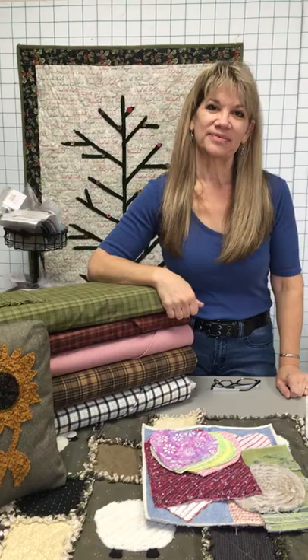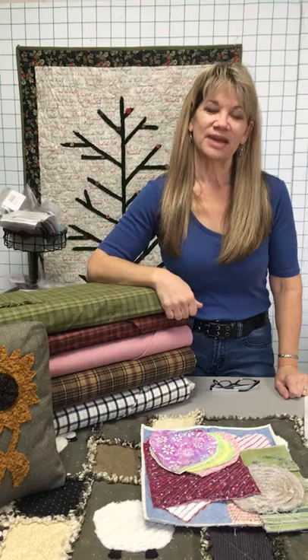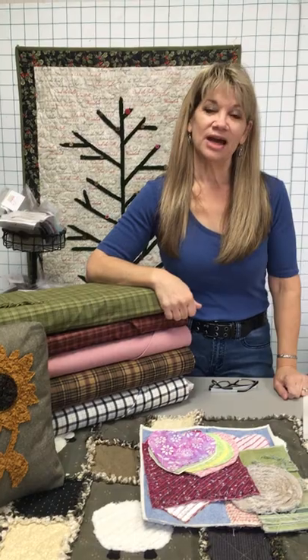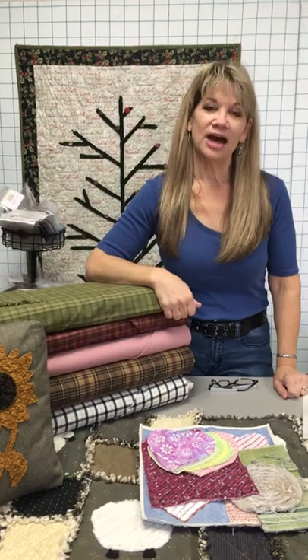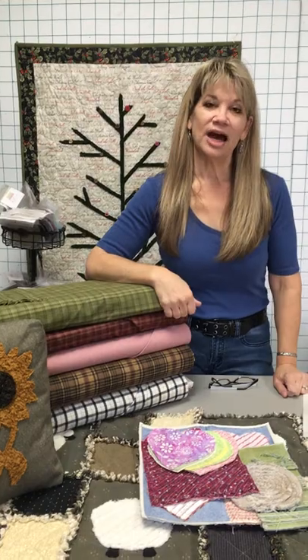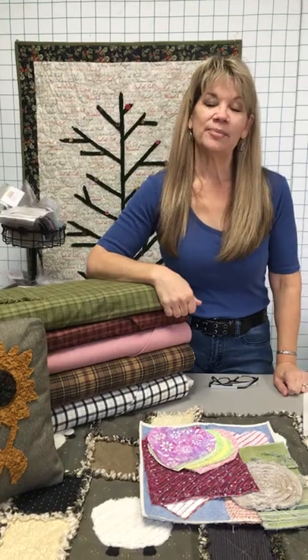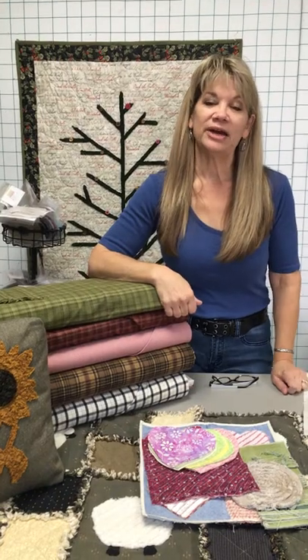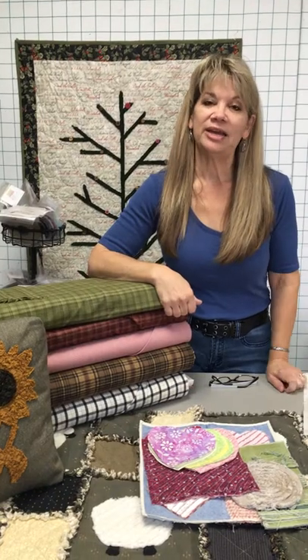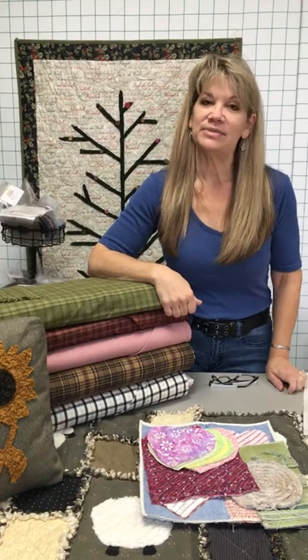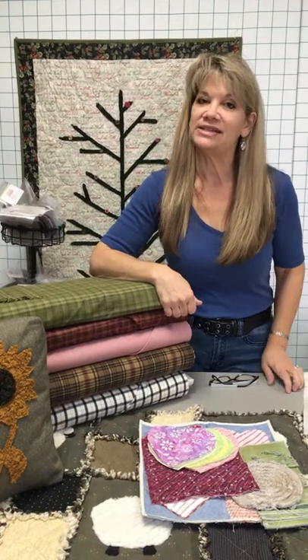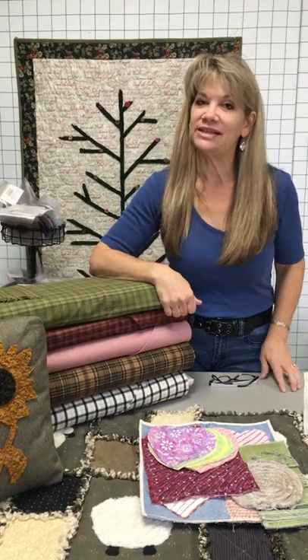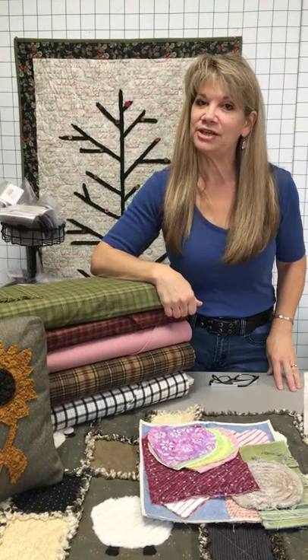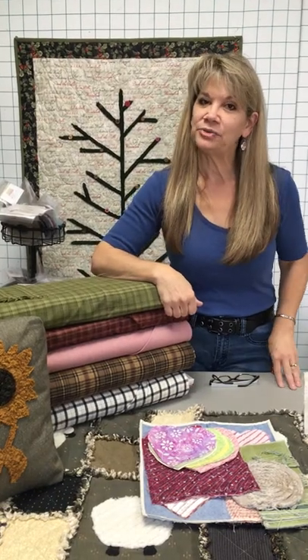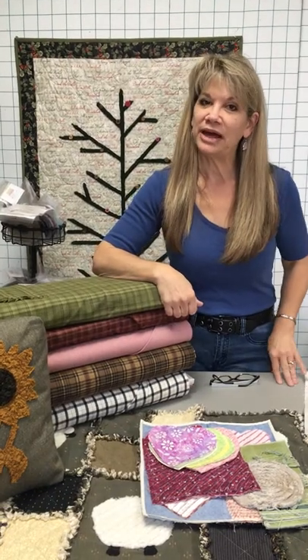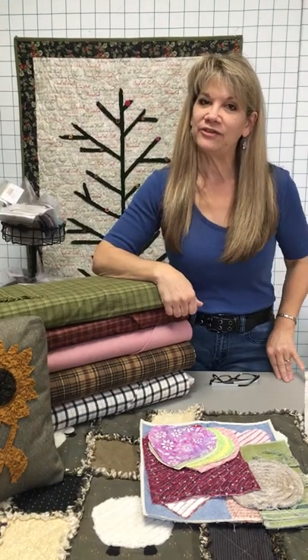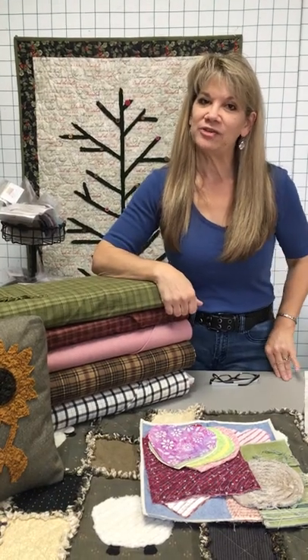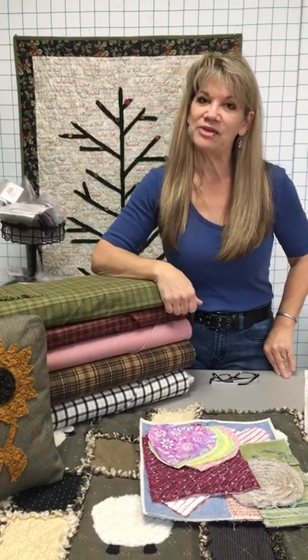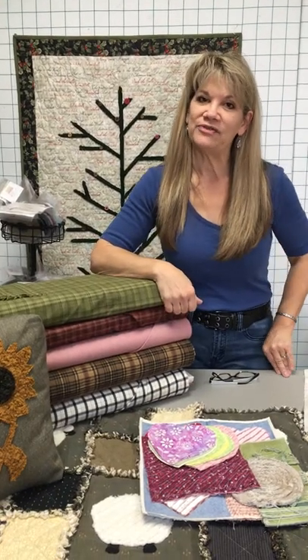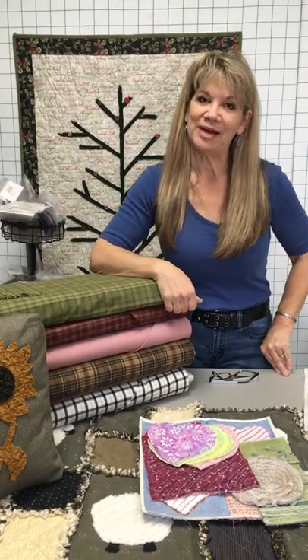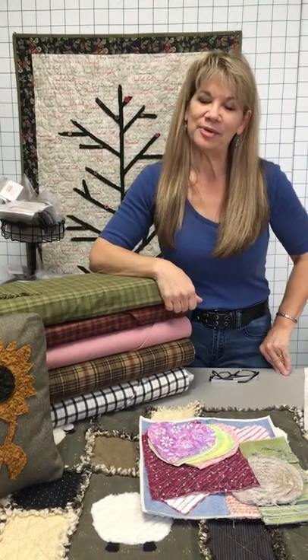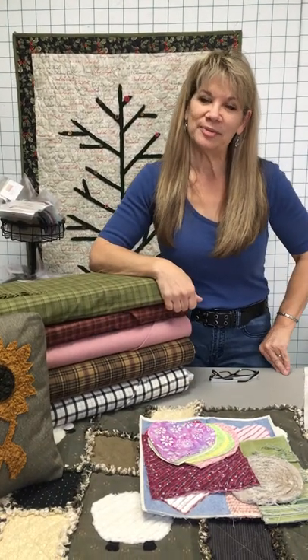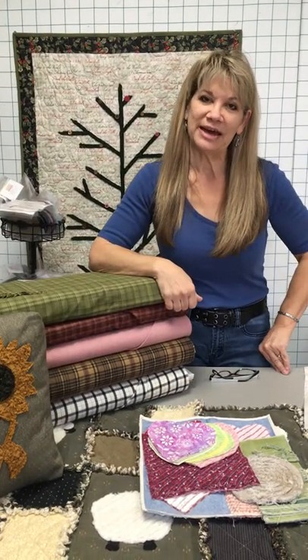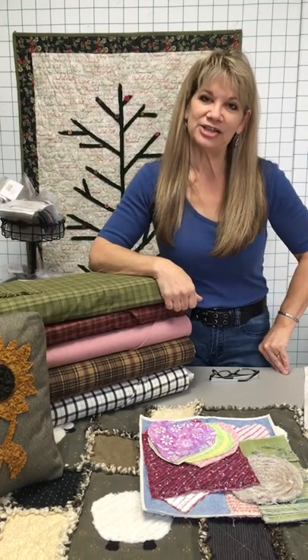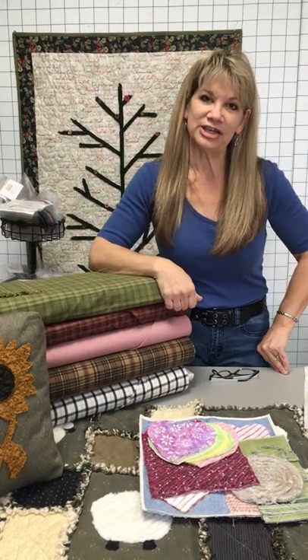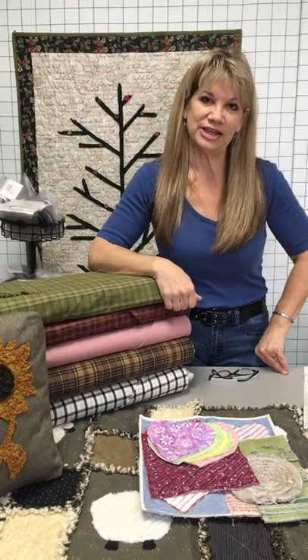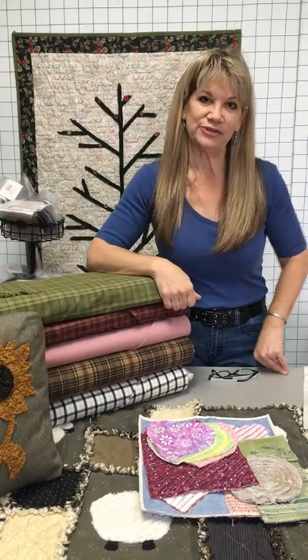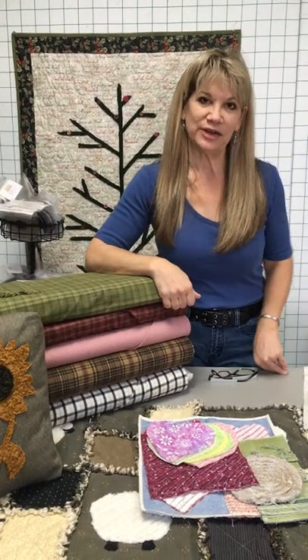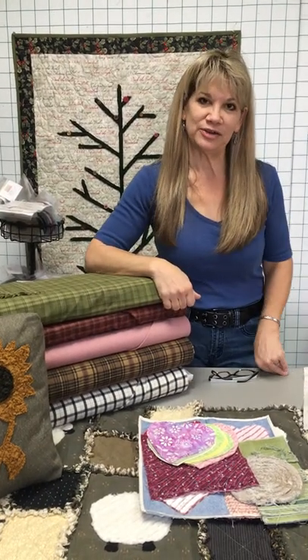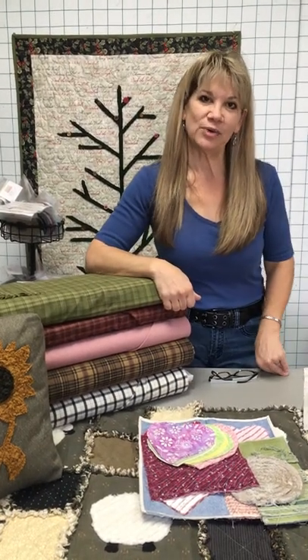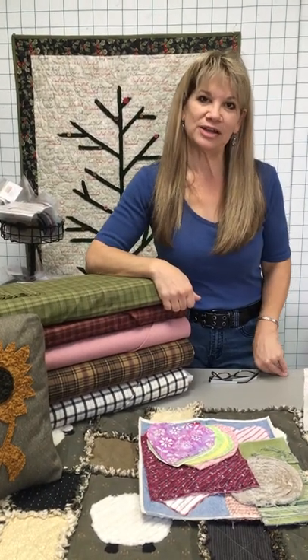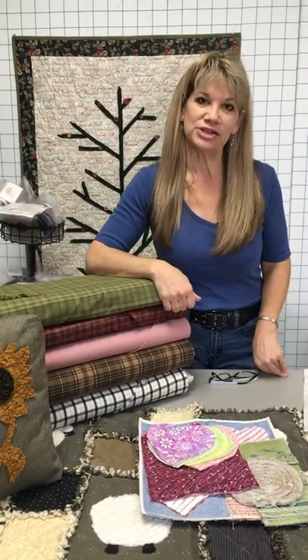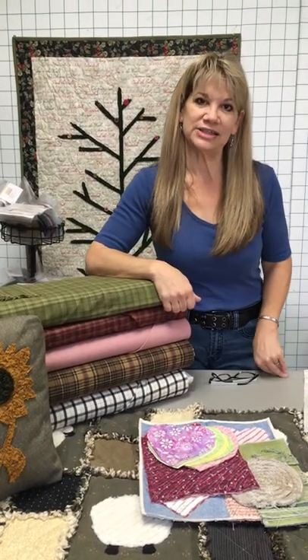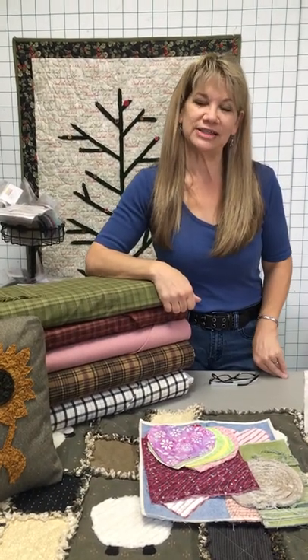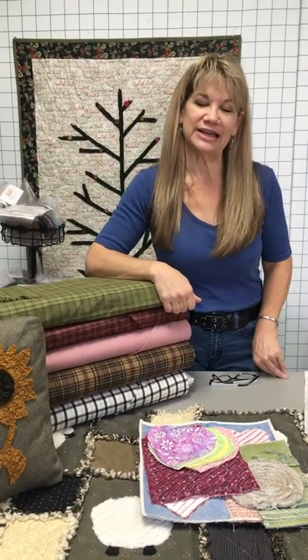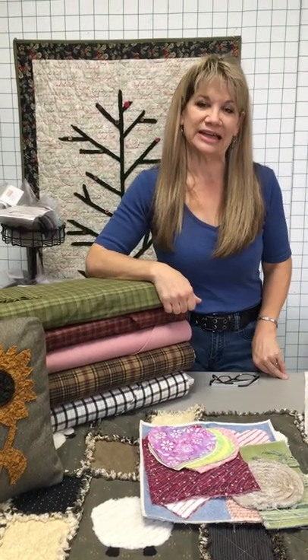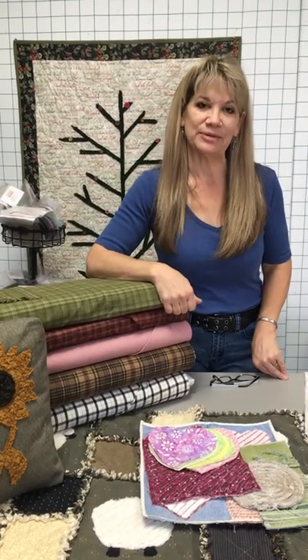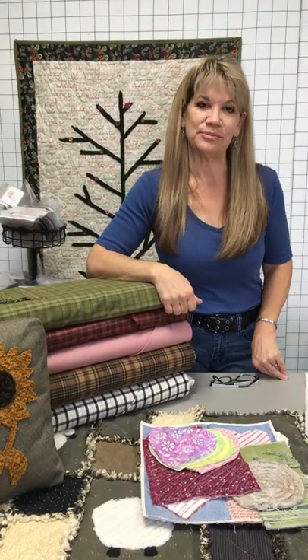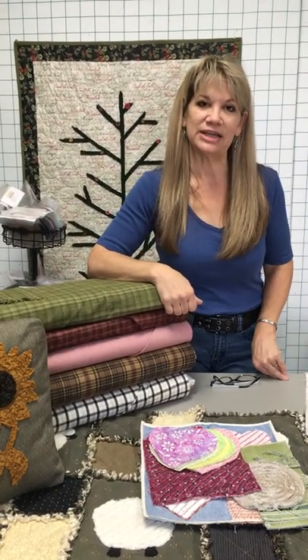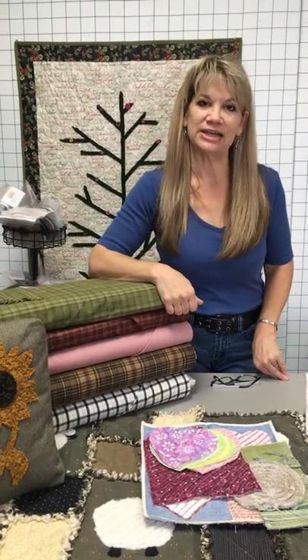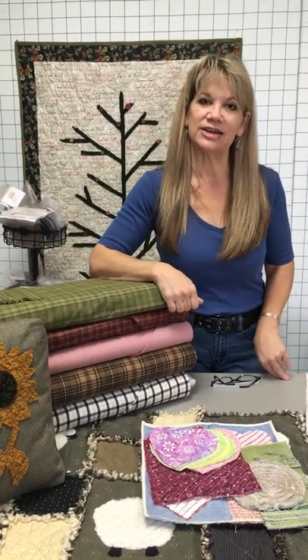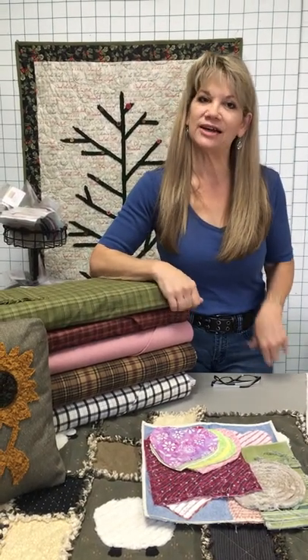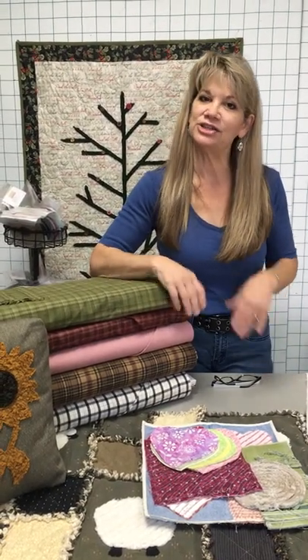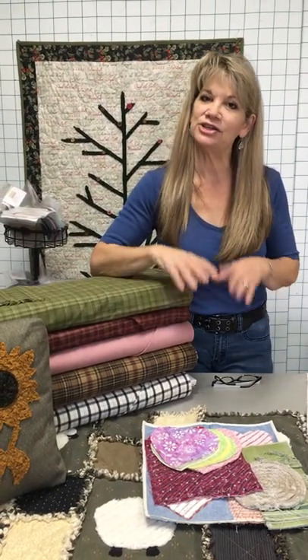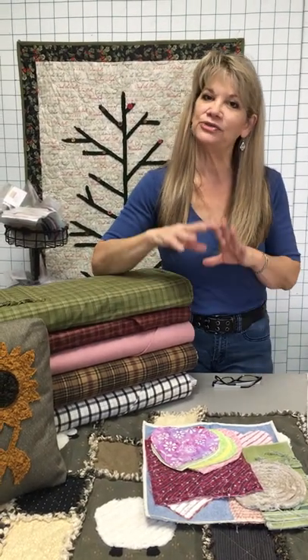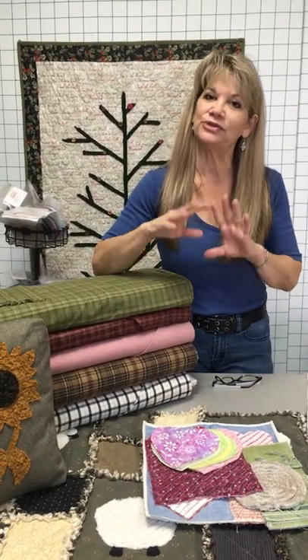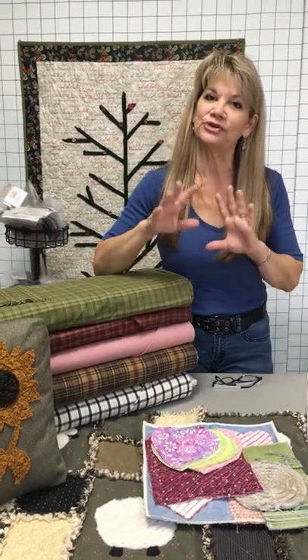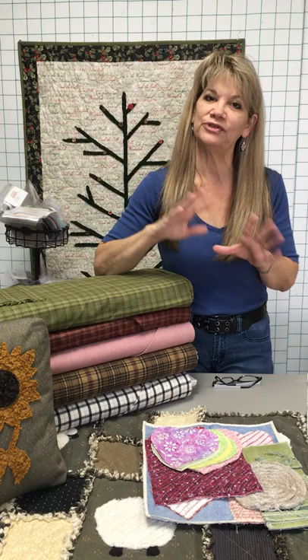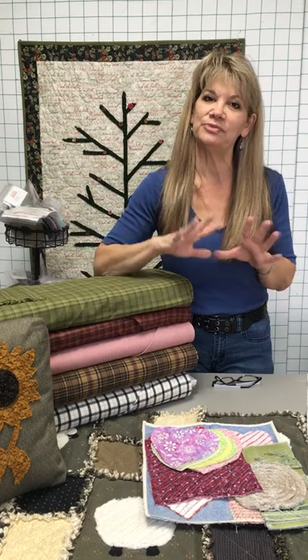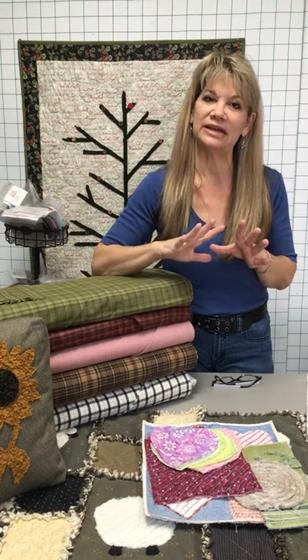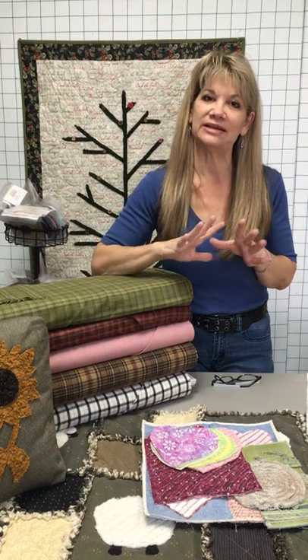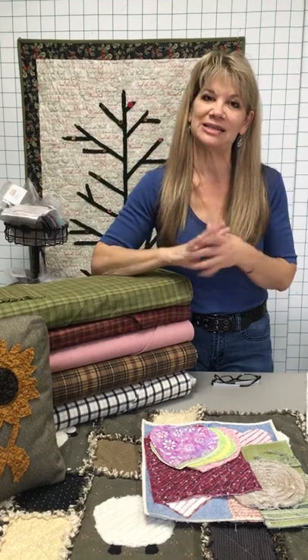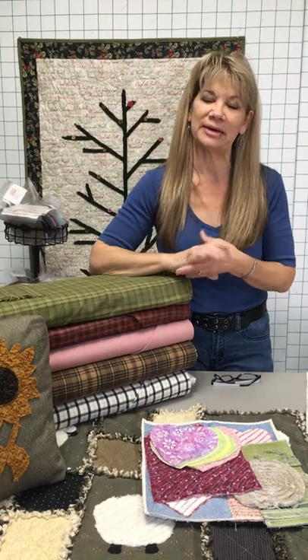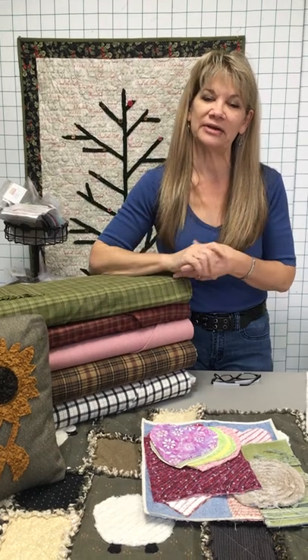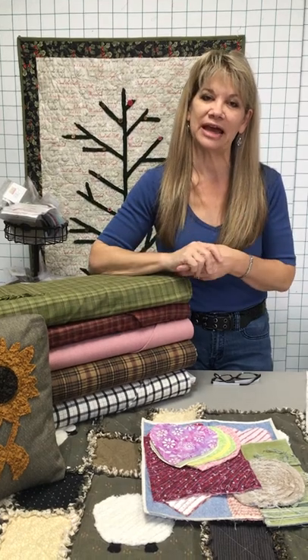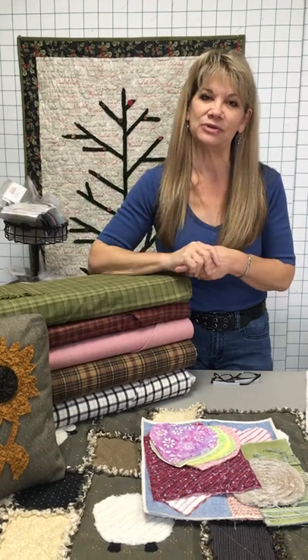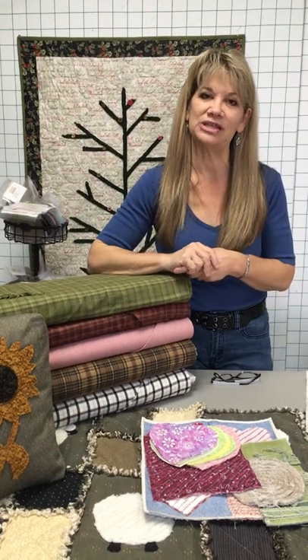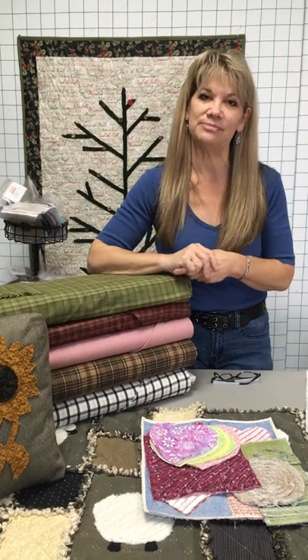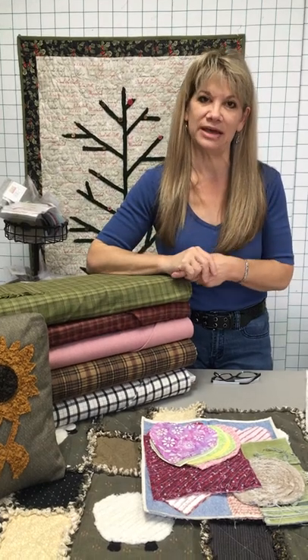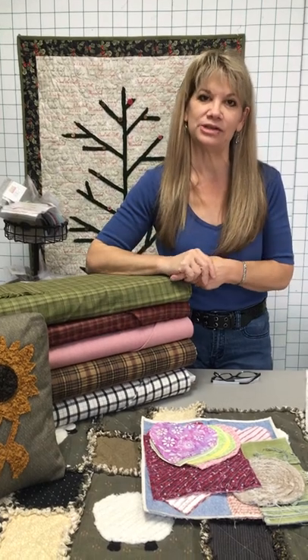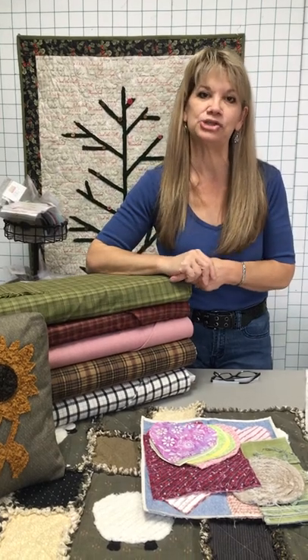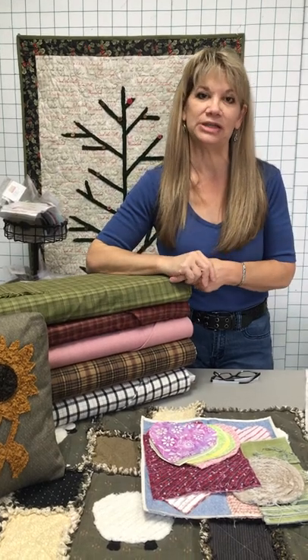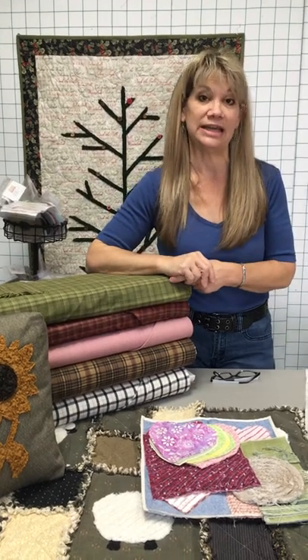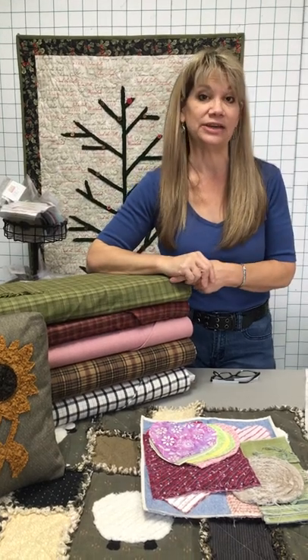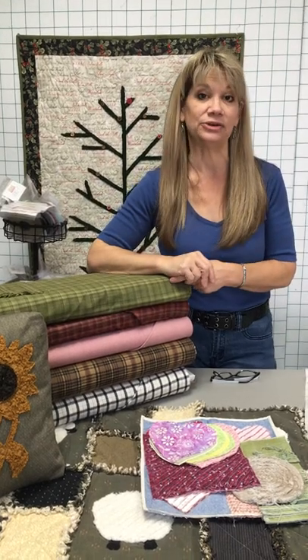Hi, my name is Cindy Rang from the Fabric Patch in Ephrata, Washington, and I'm going to talk to you for a few minutes about how to make chenille.